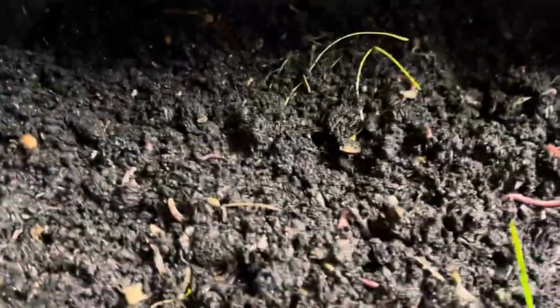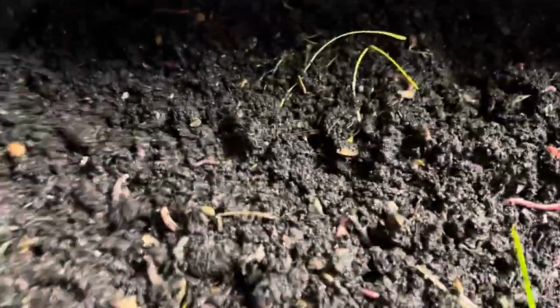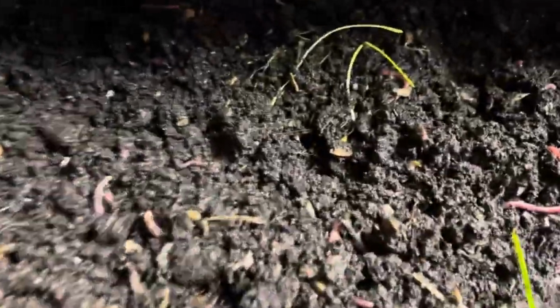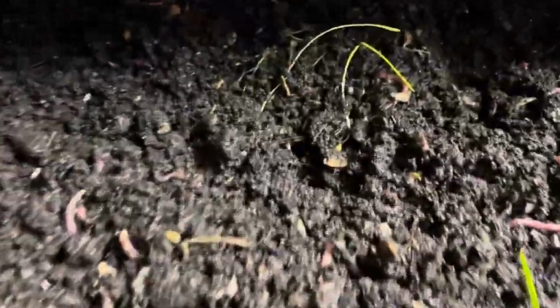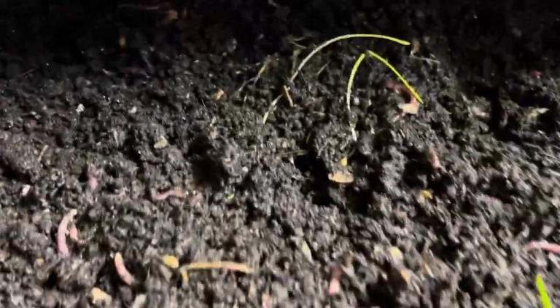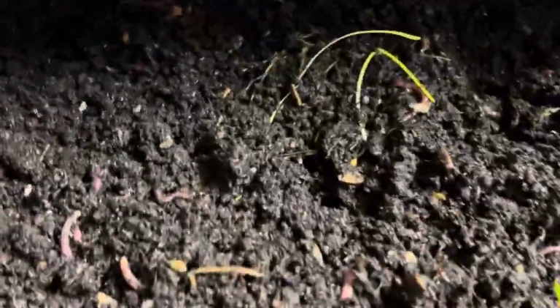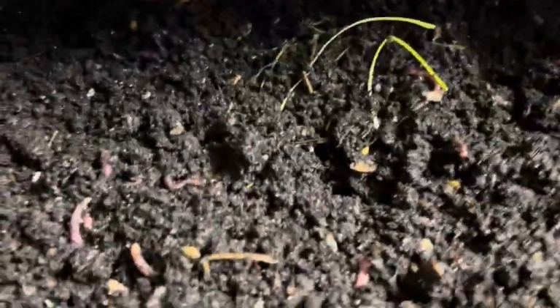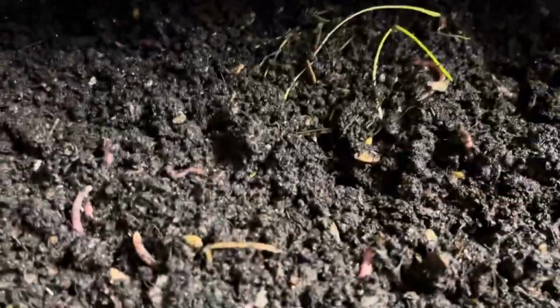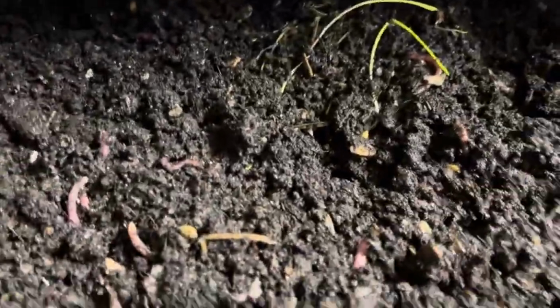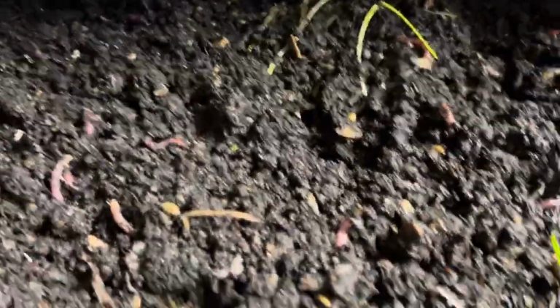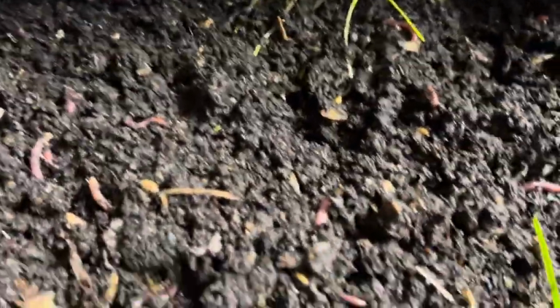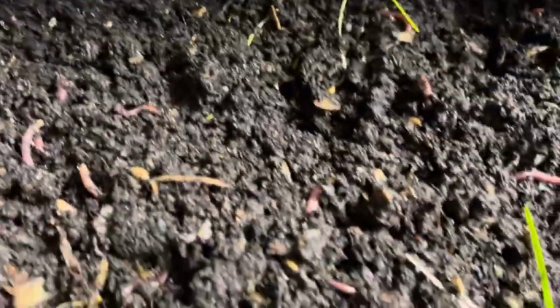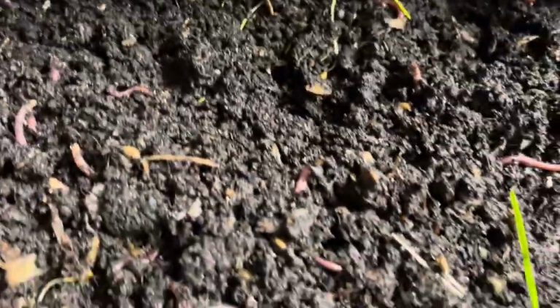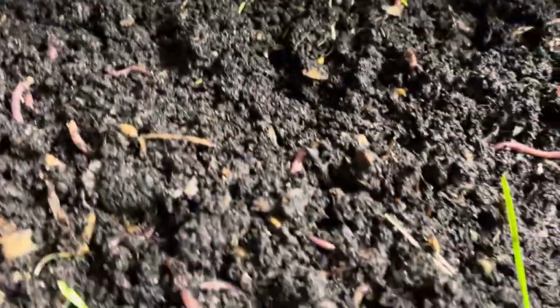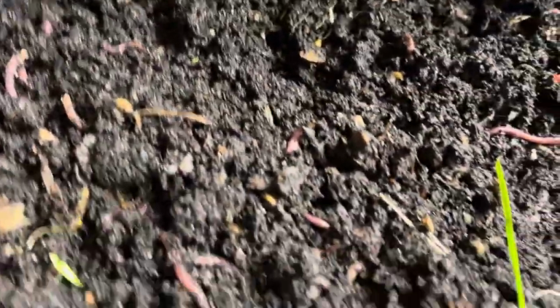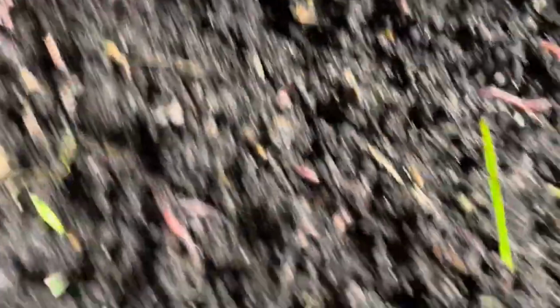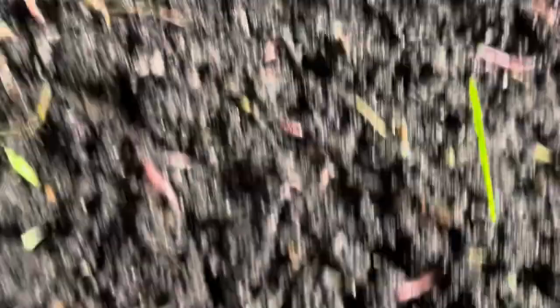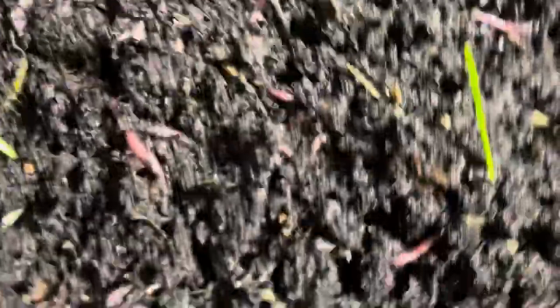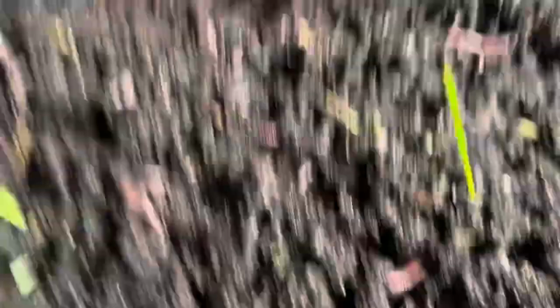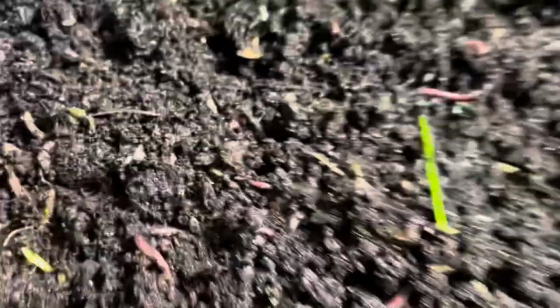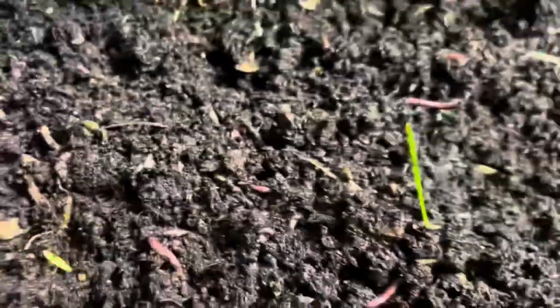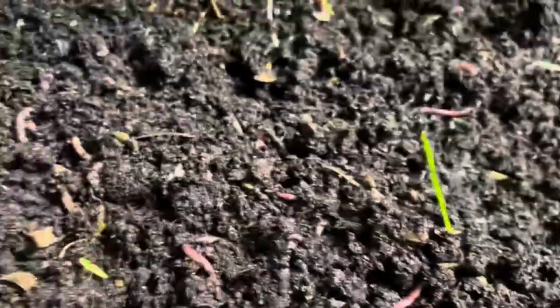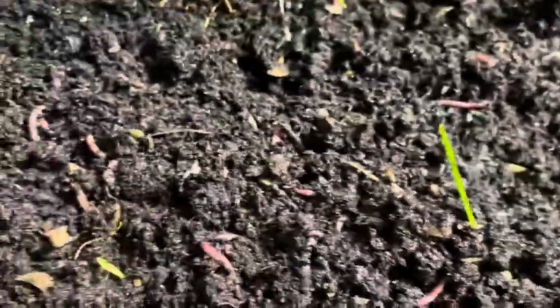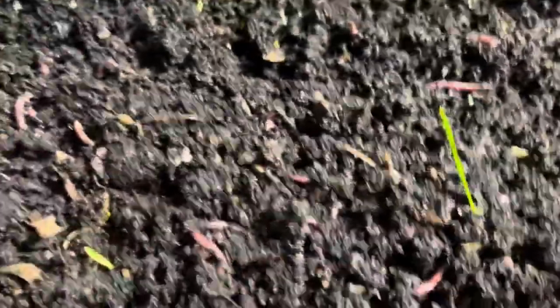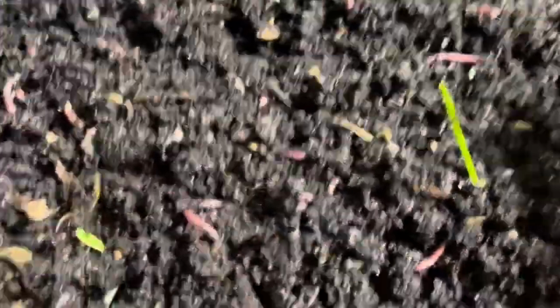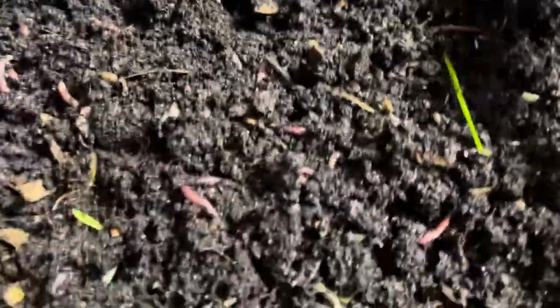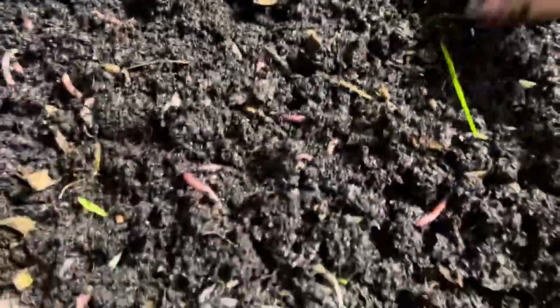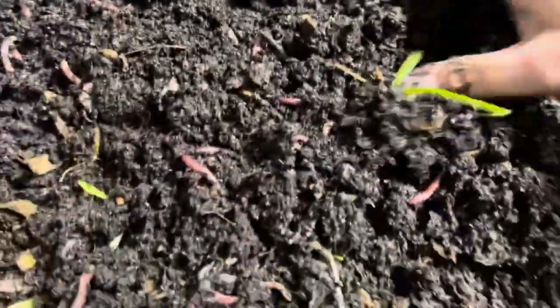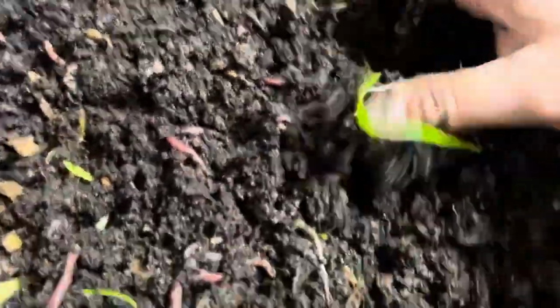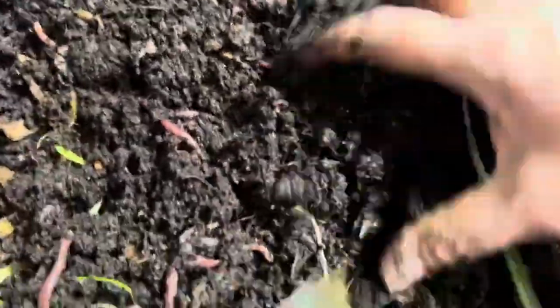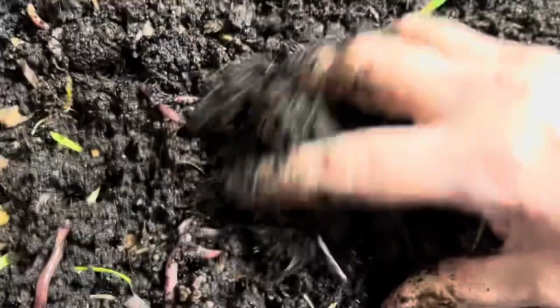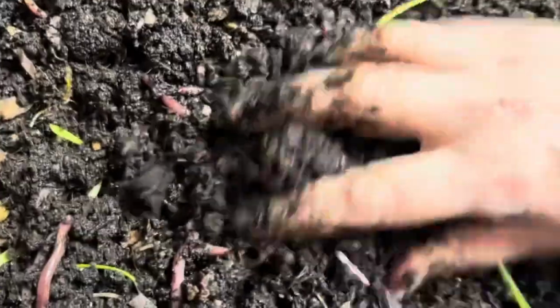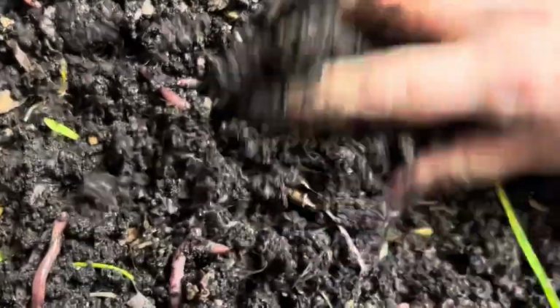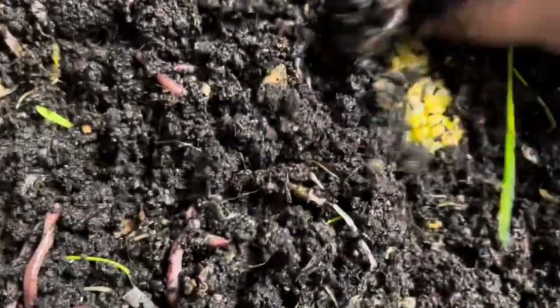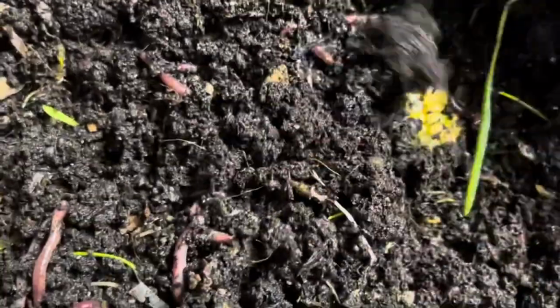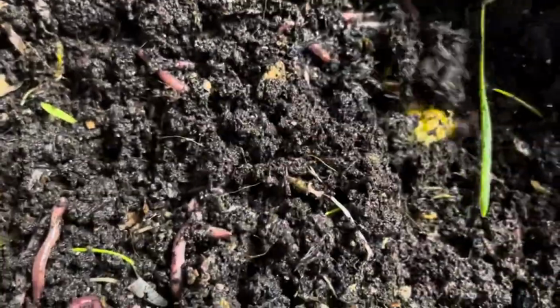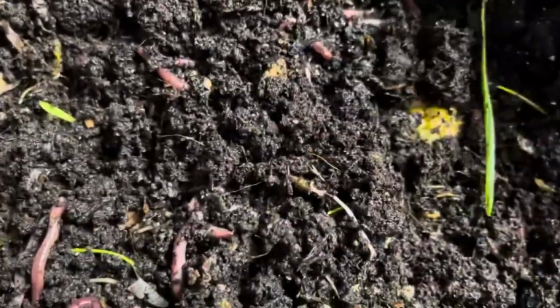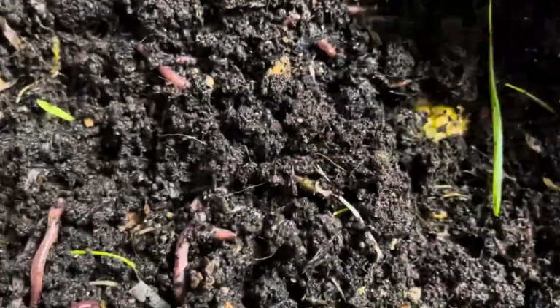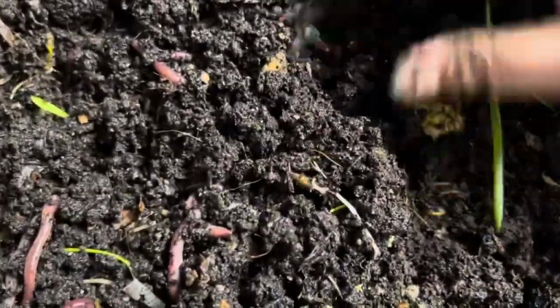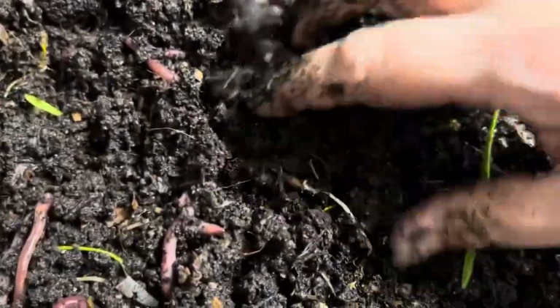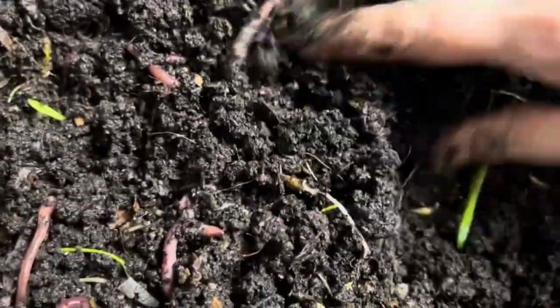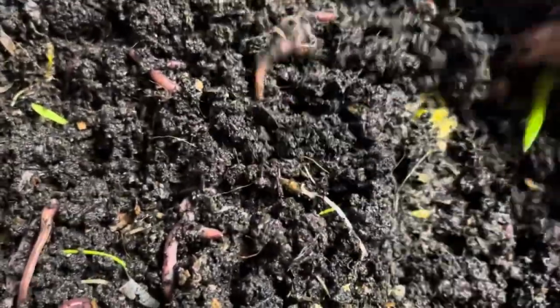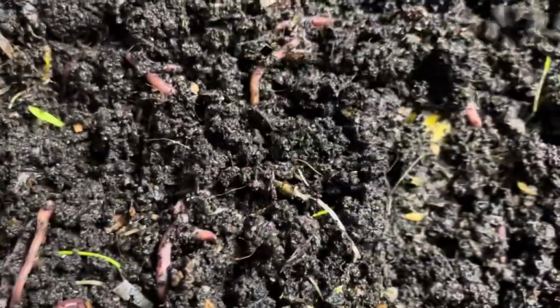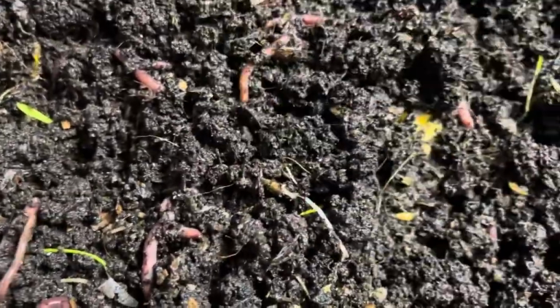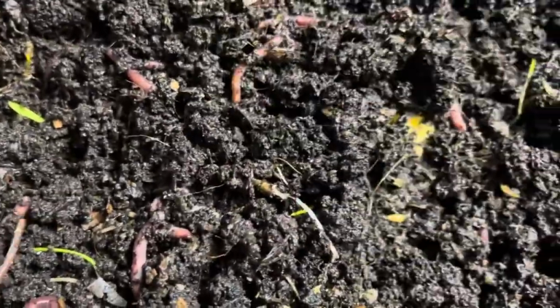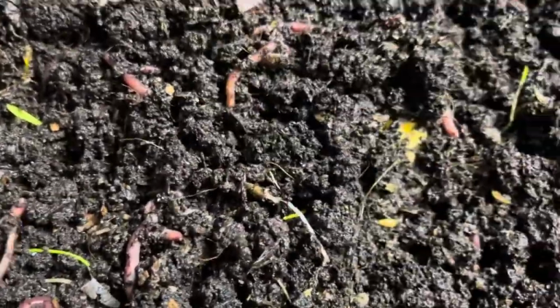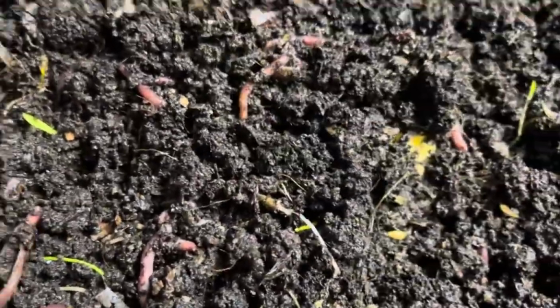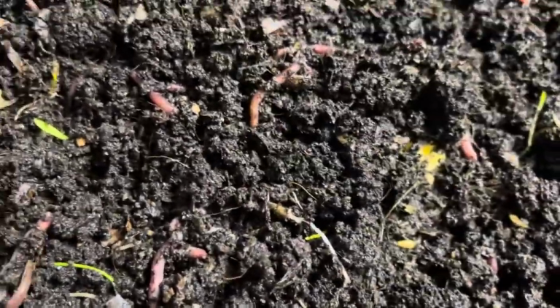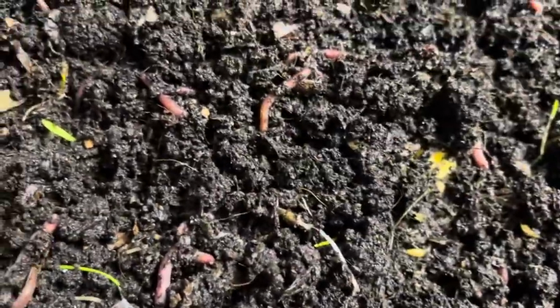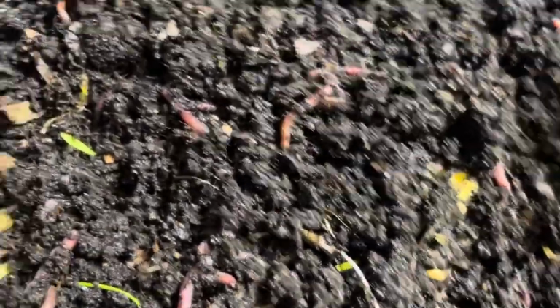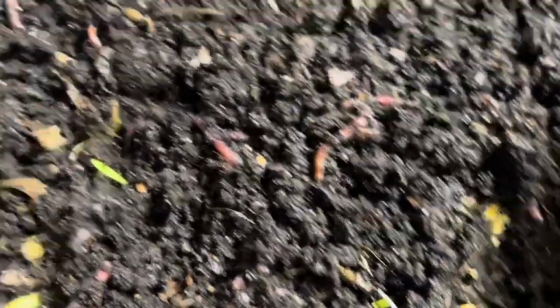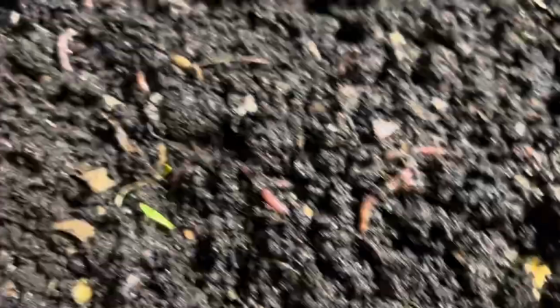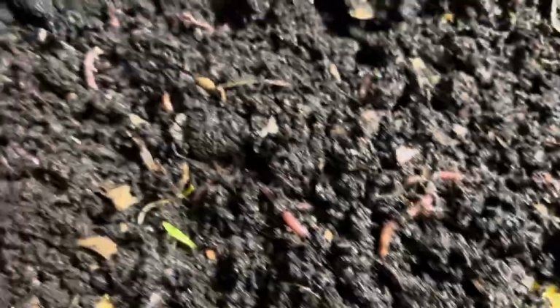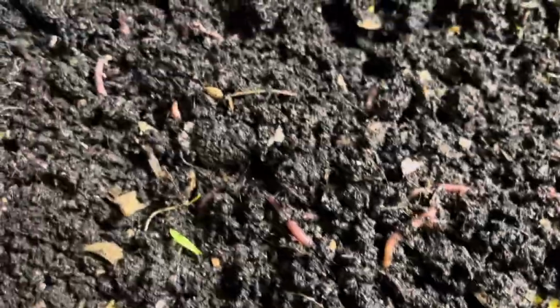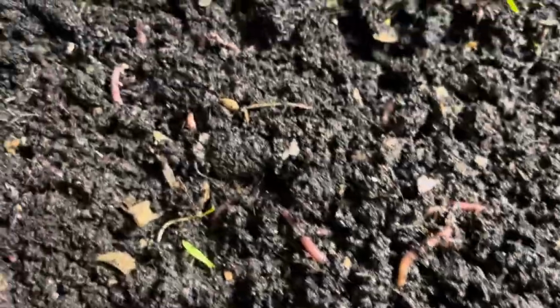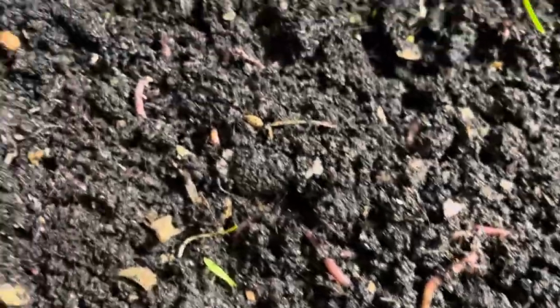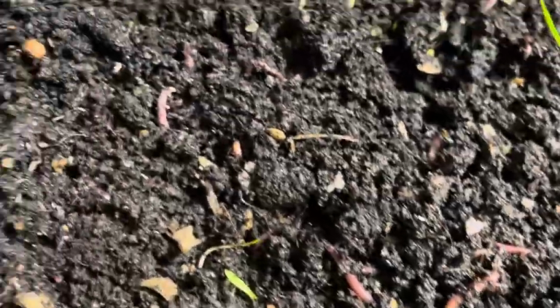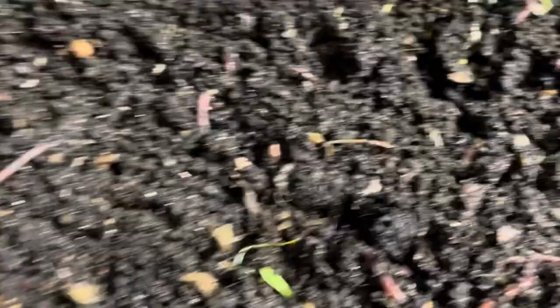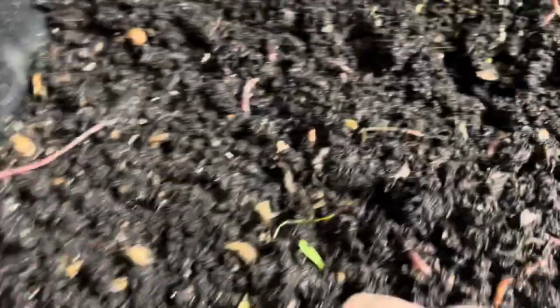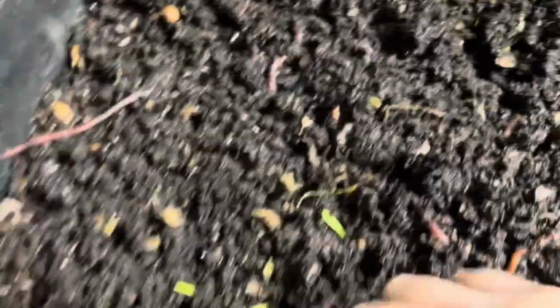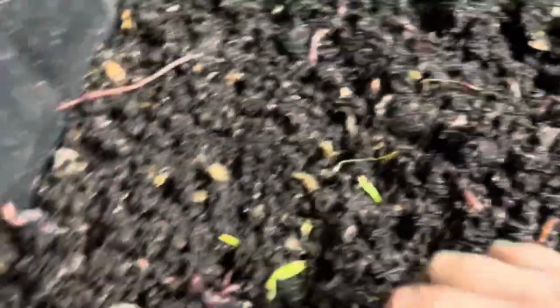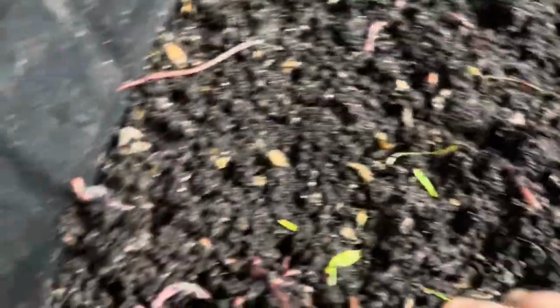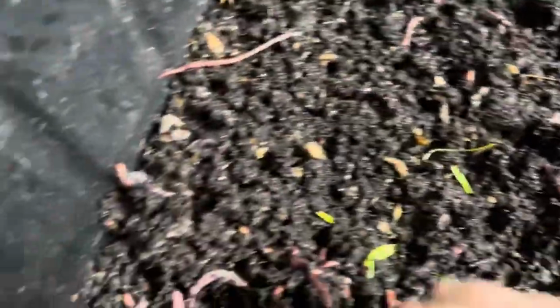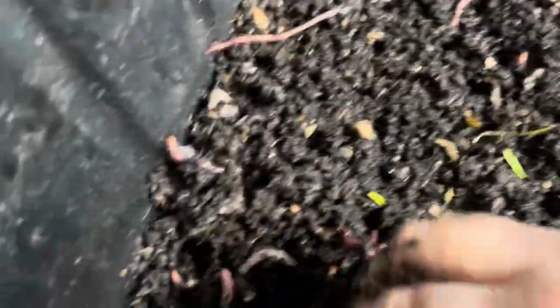Before anything, press that subscribe button and I'll keep you posted on what my worms are doing.